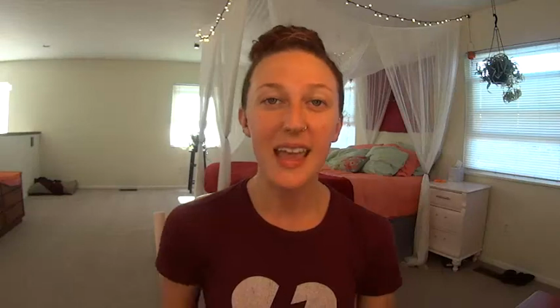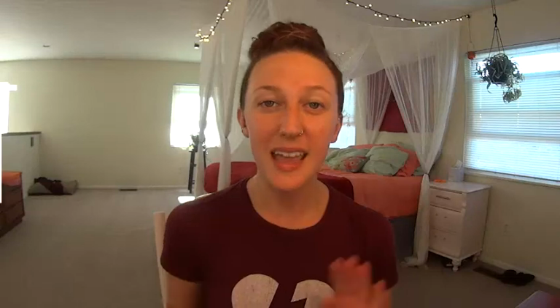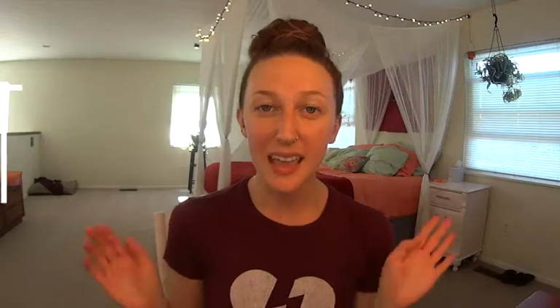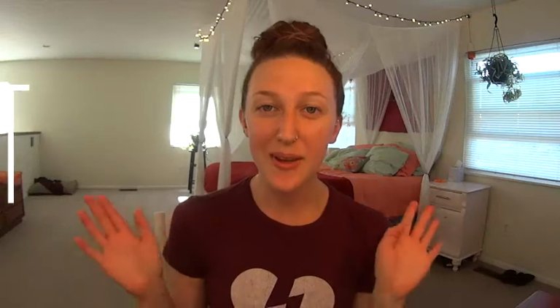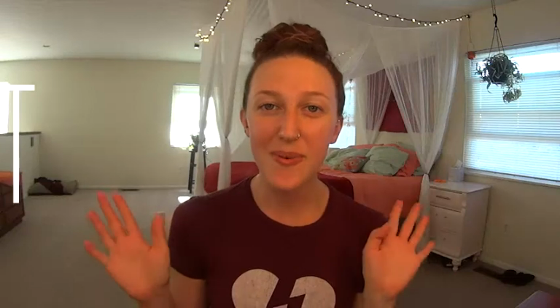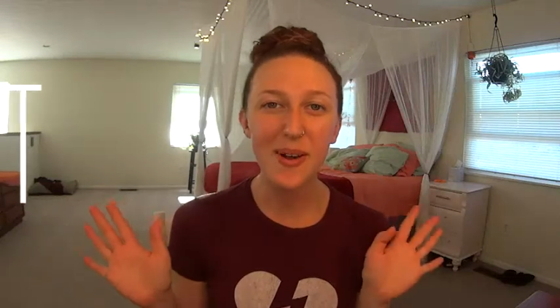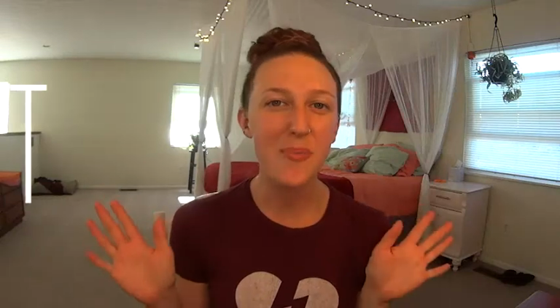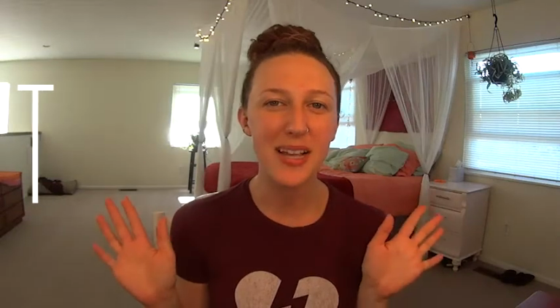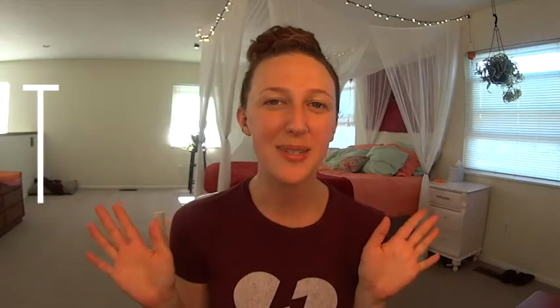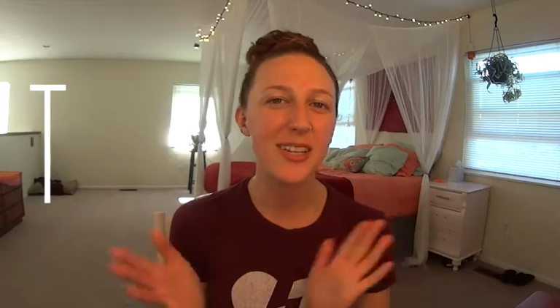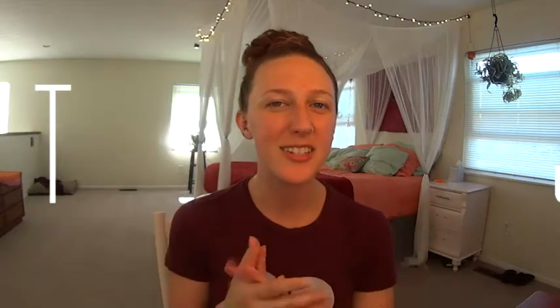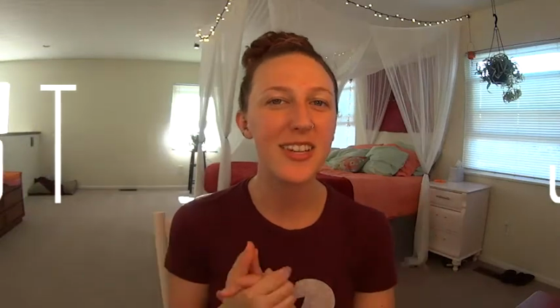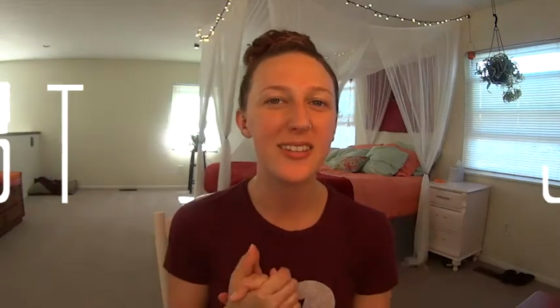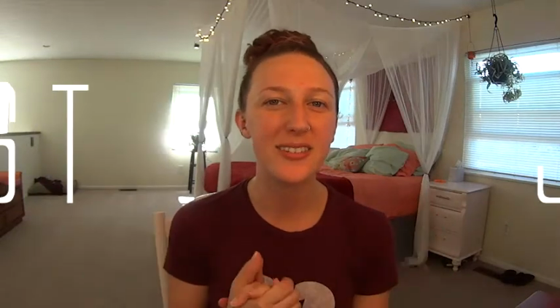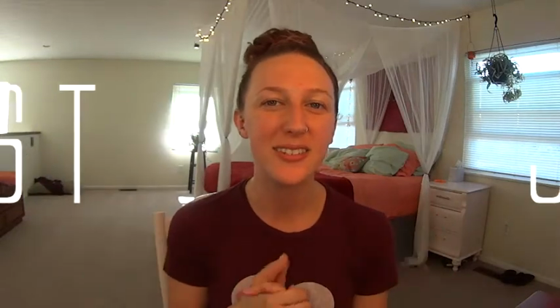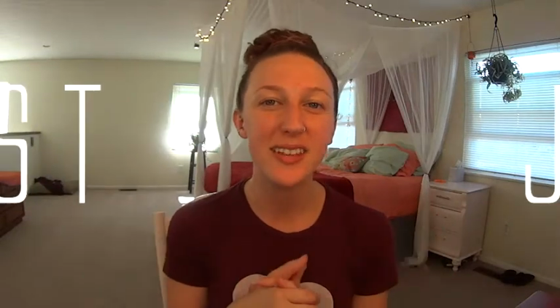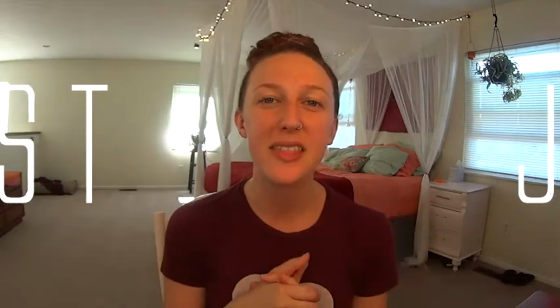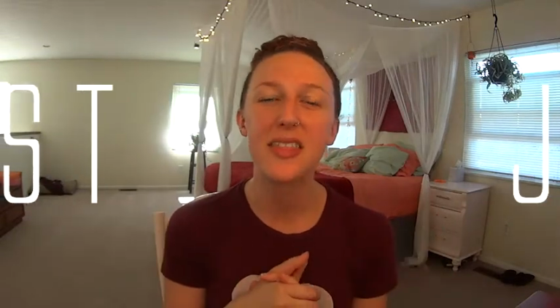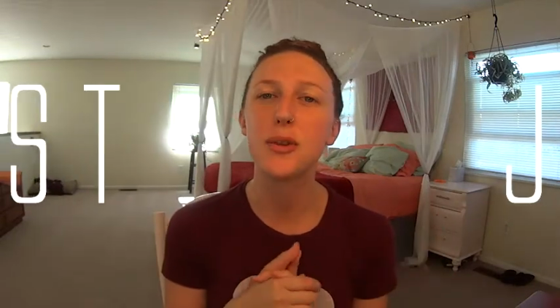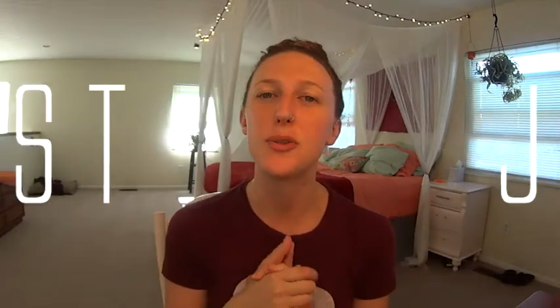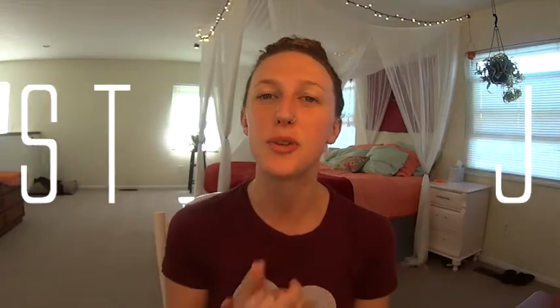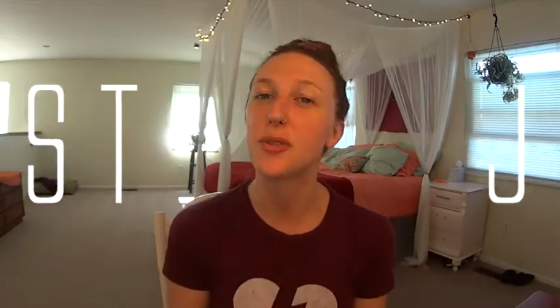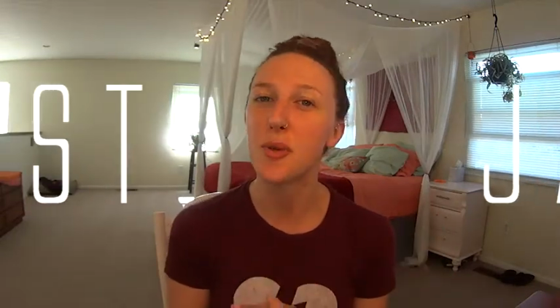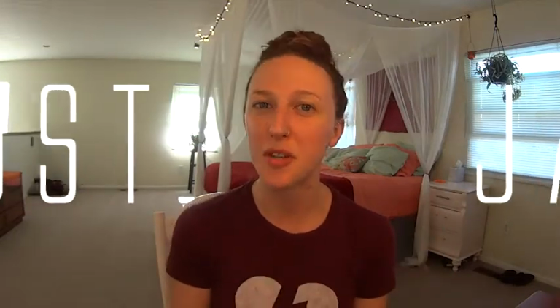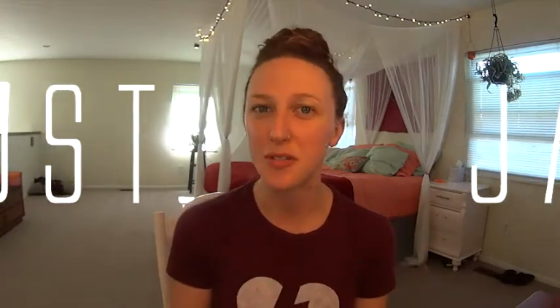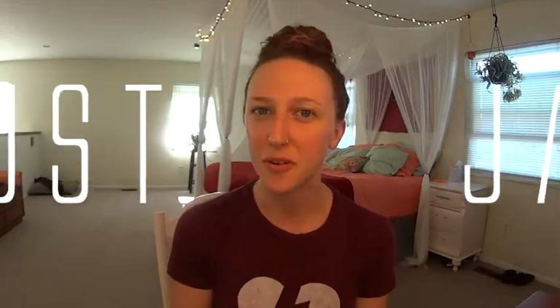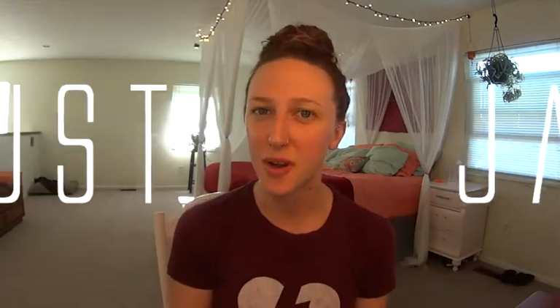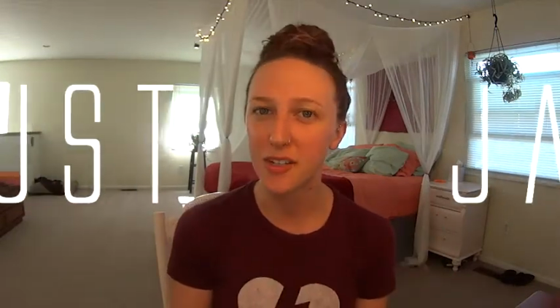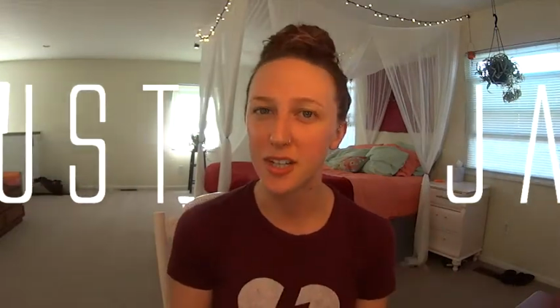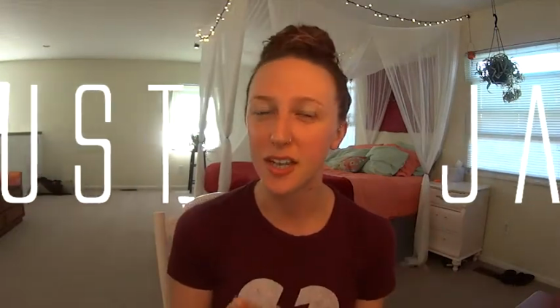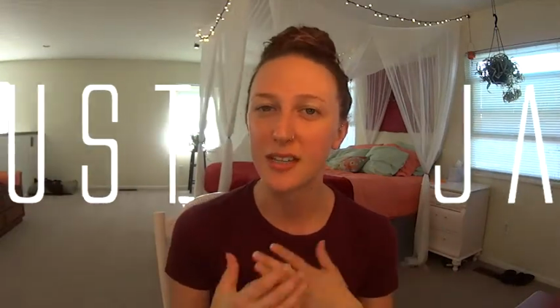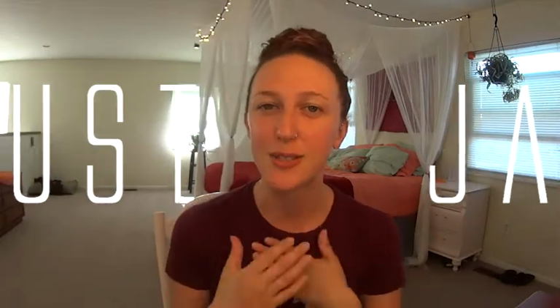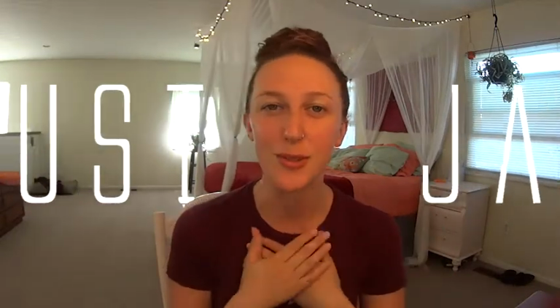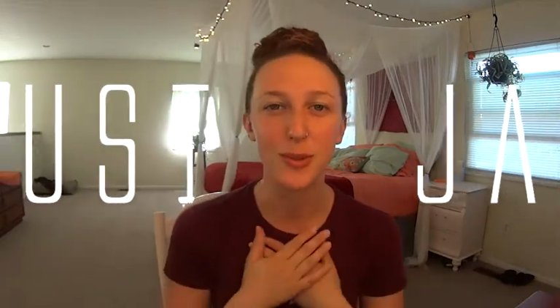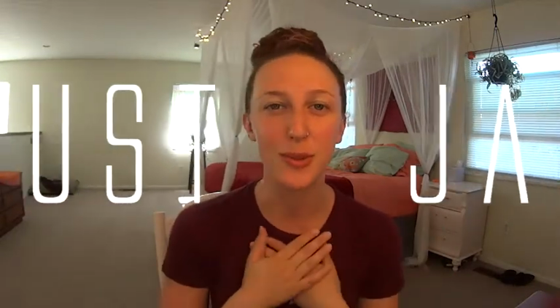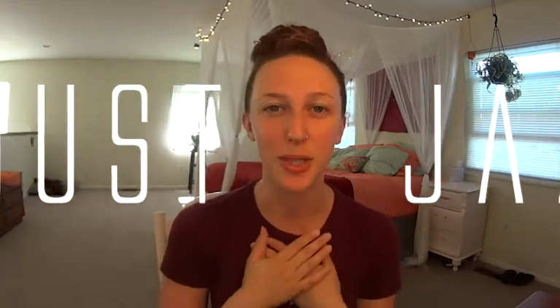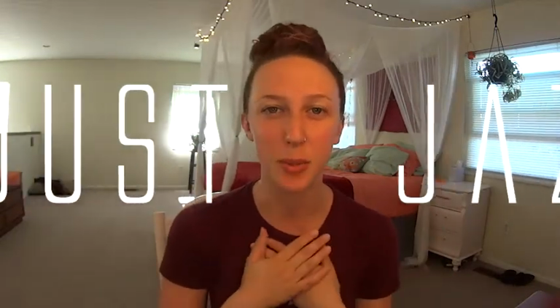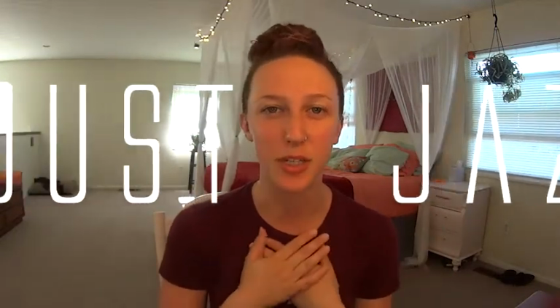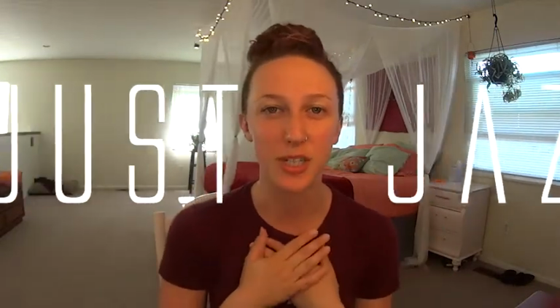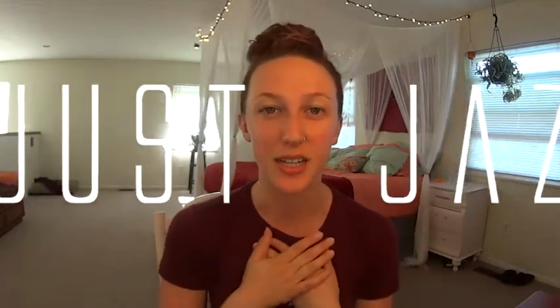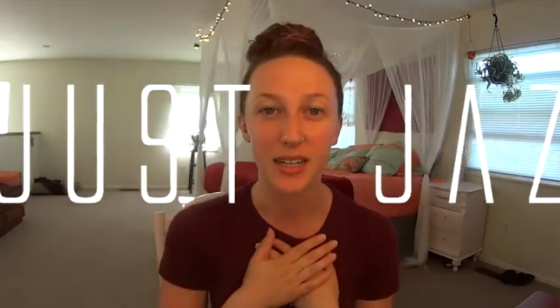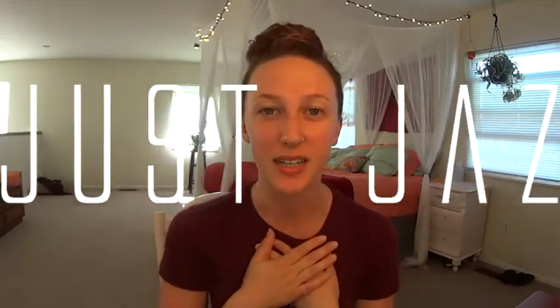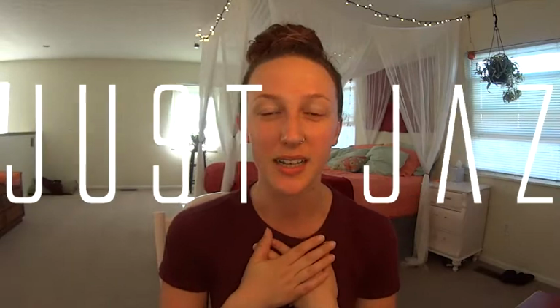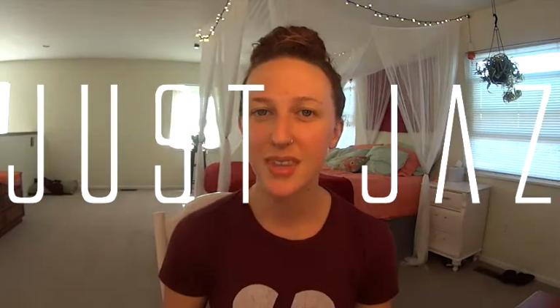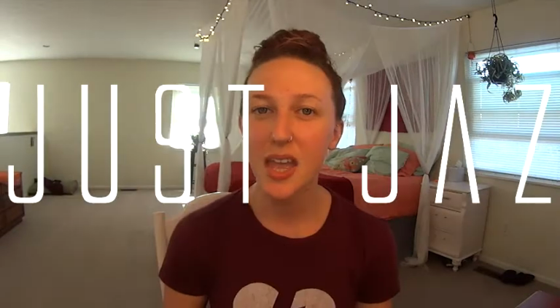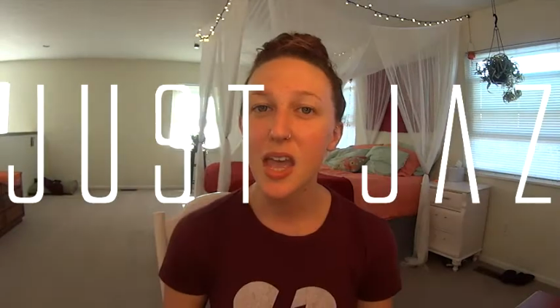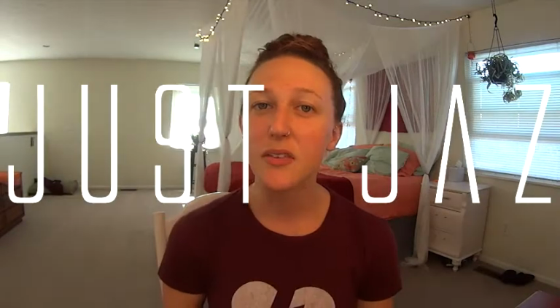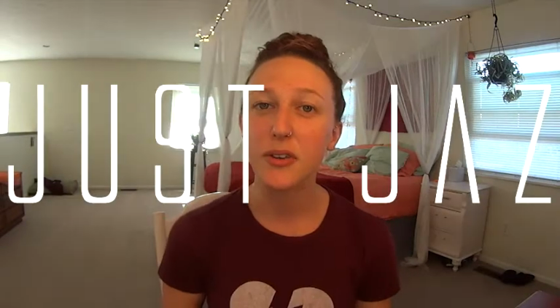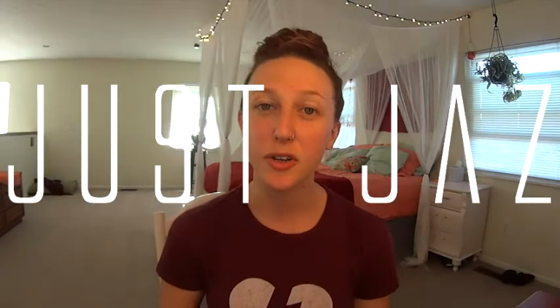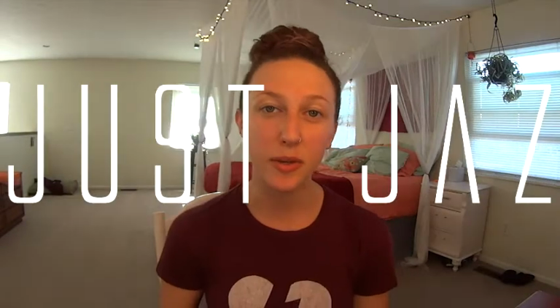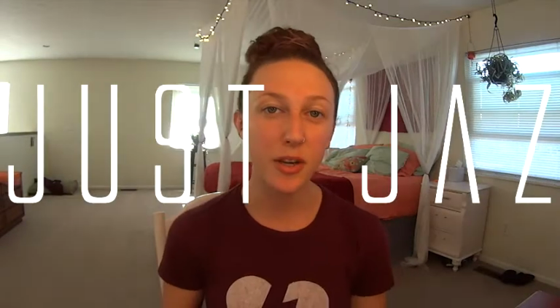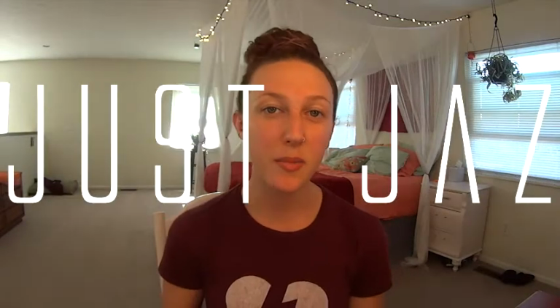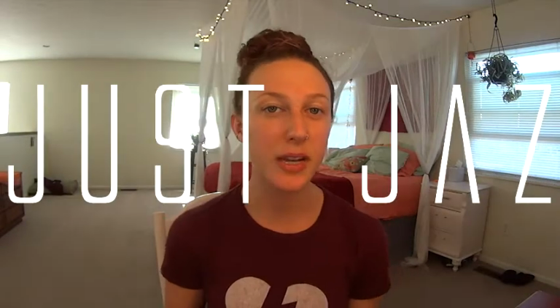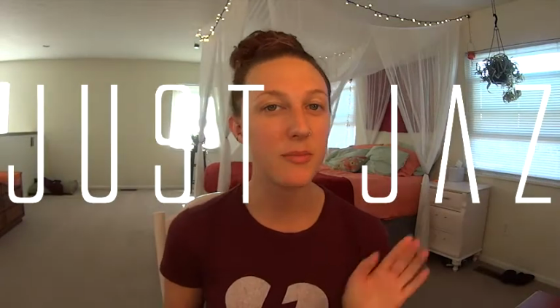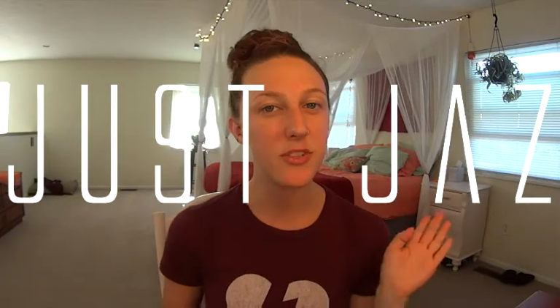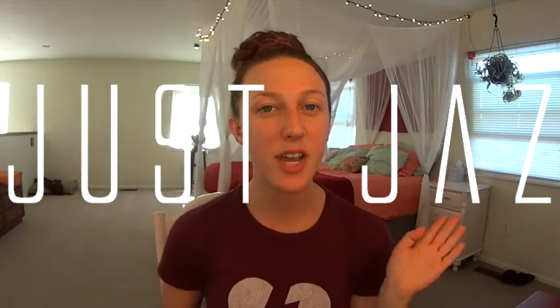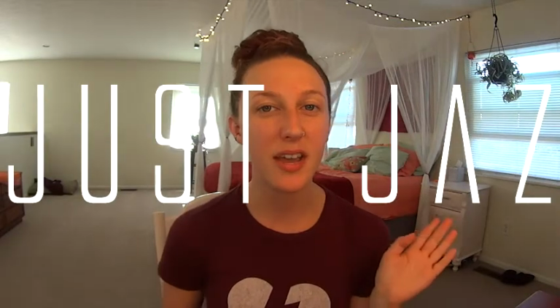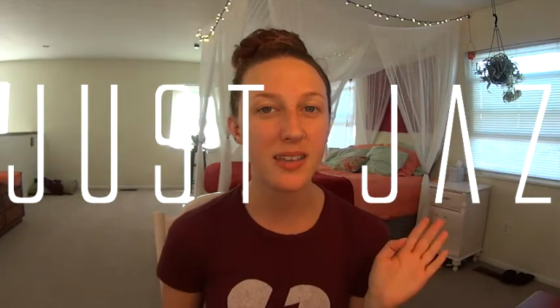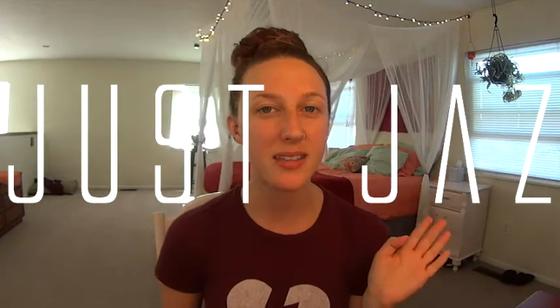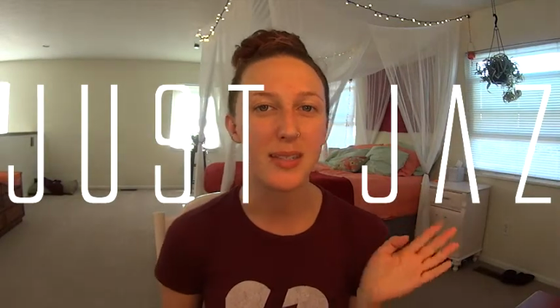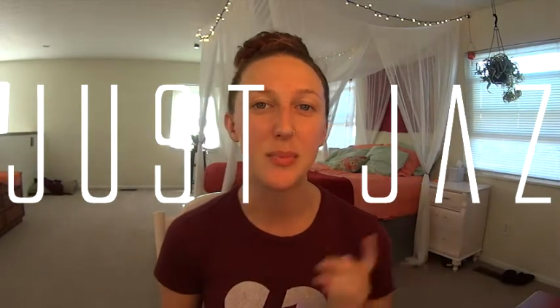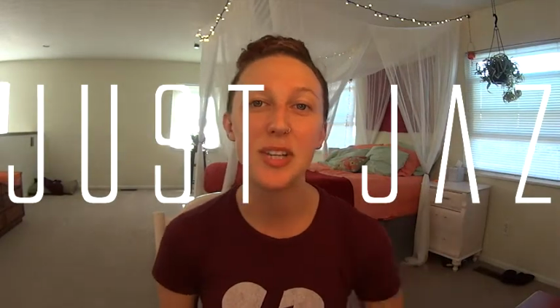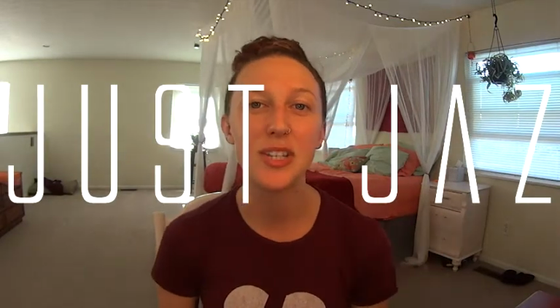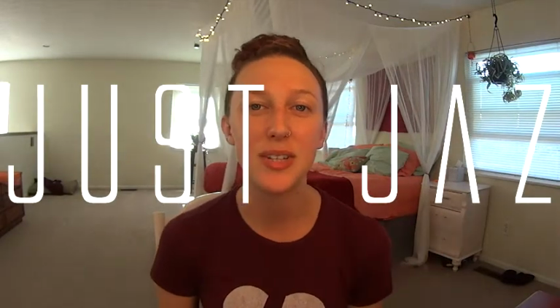Hey! Welcome back to my channel. Thank you so much for watching, I truly appreciate it. If you're new here, my name's Jazz, nice to meet you.